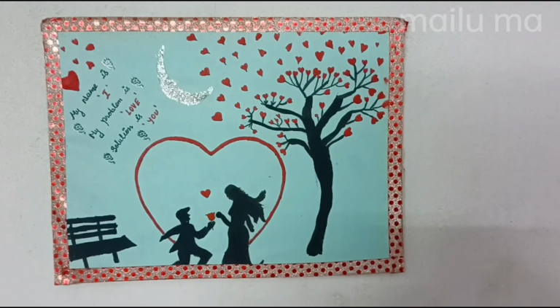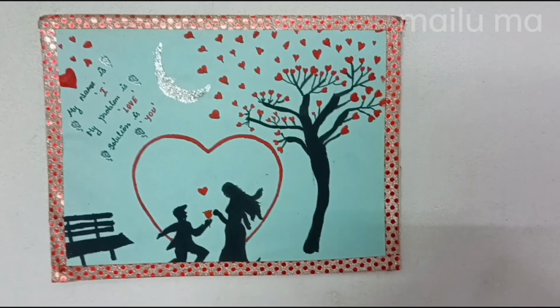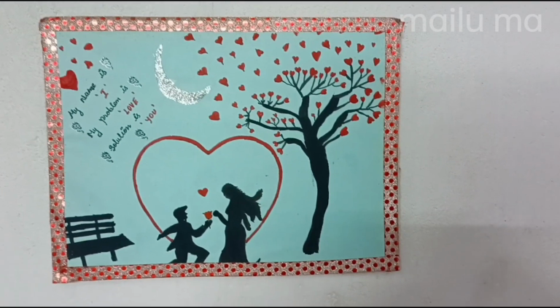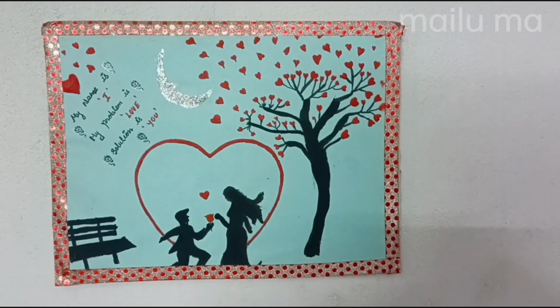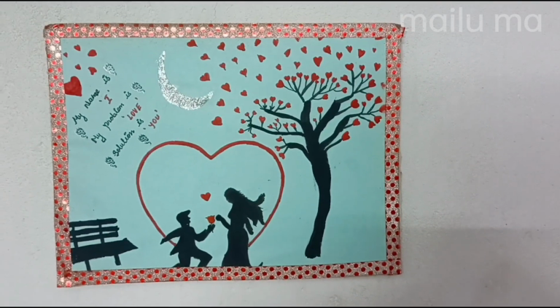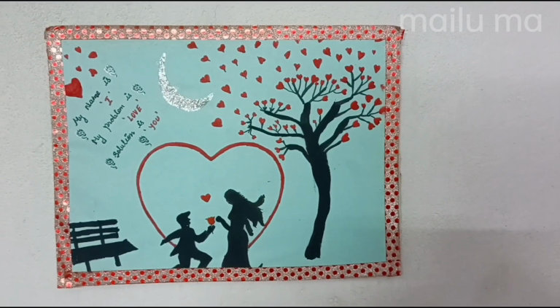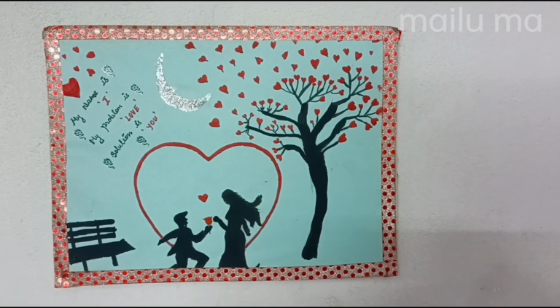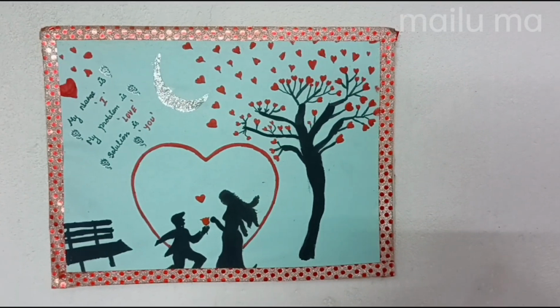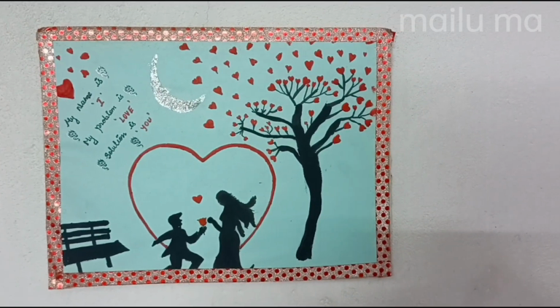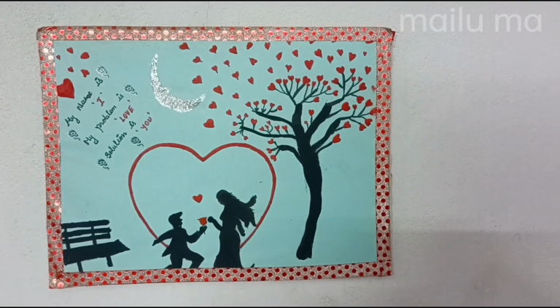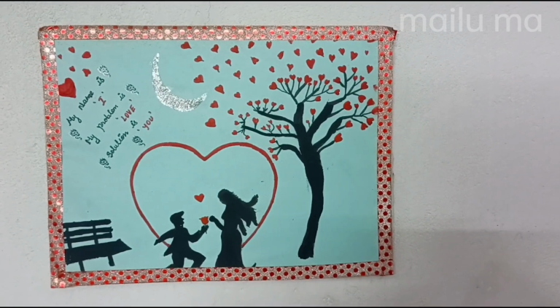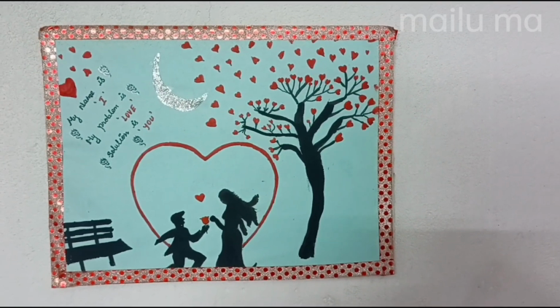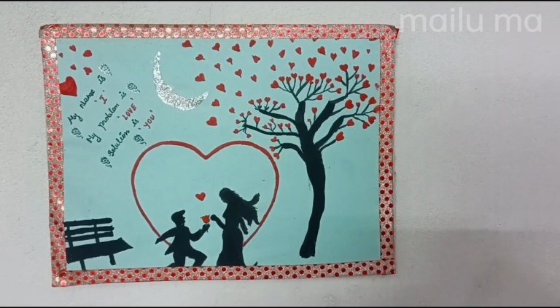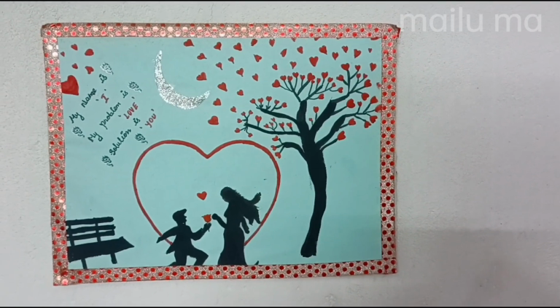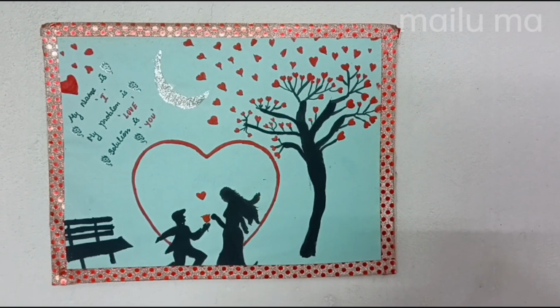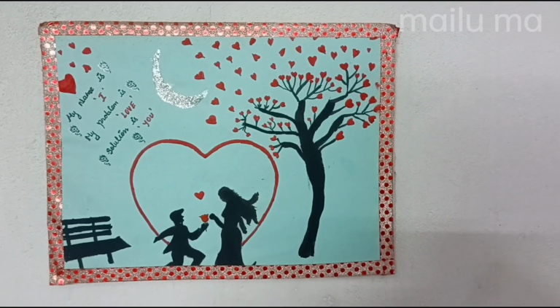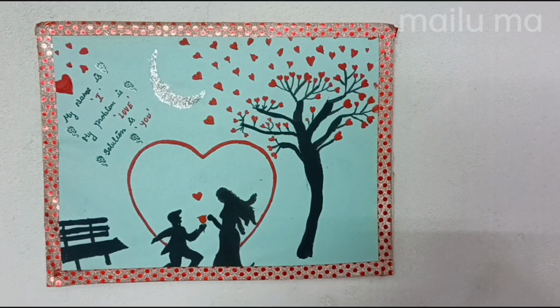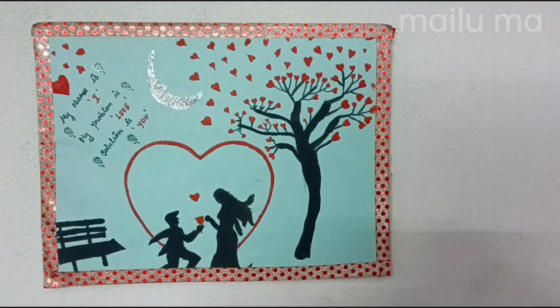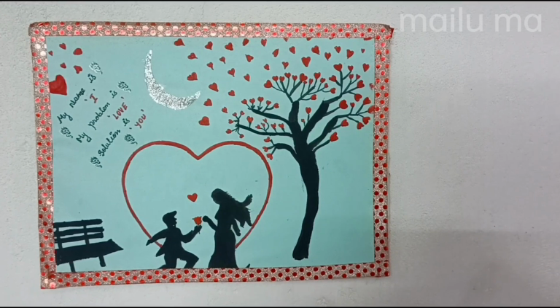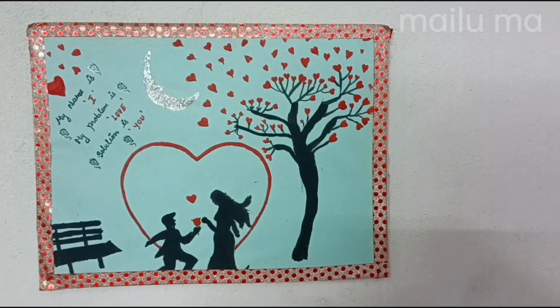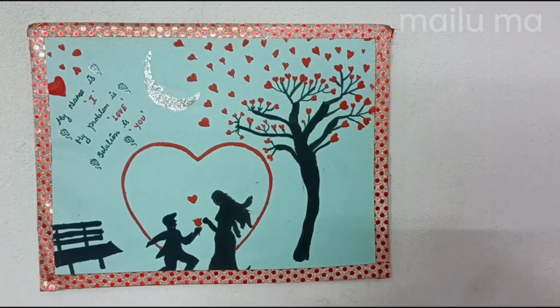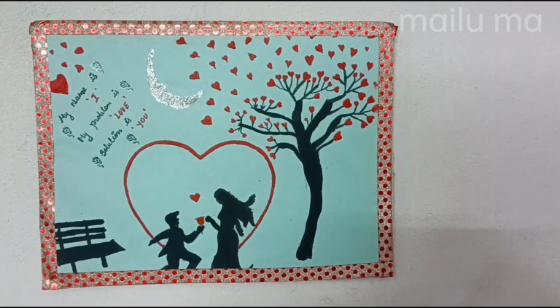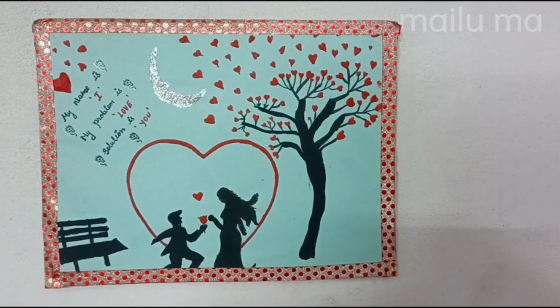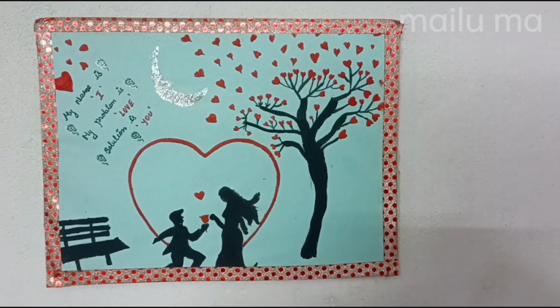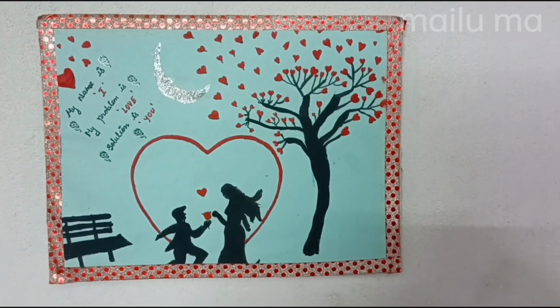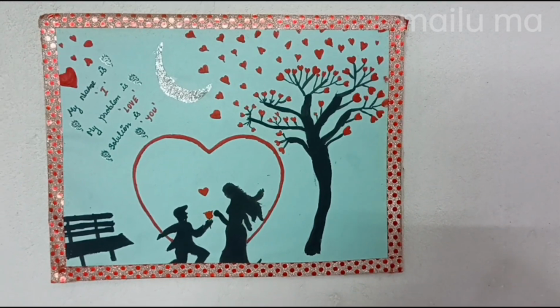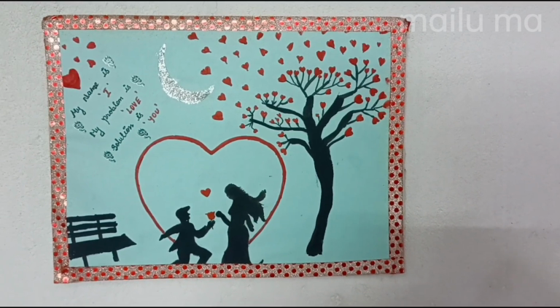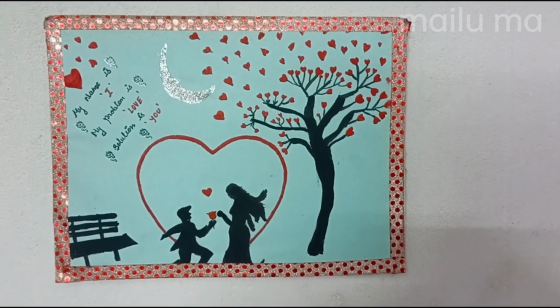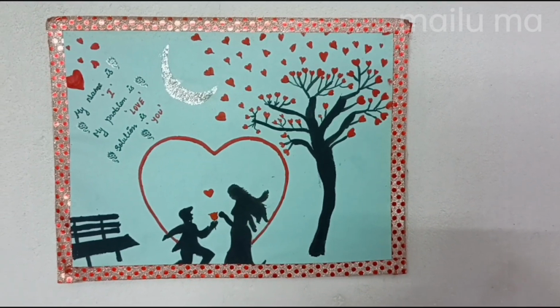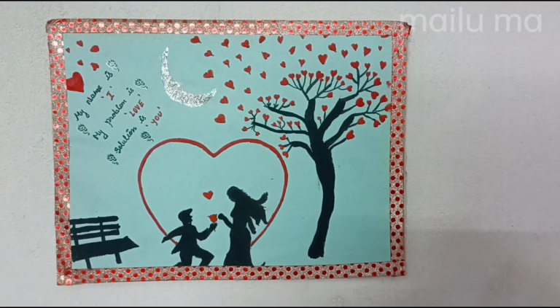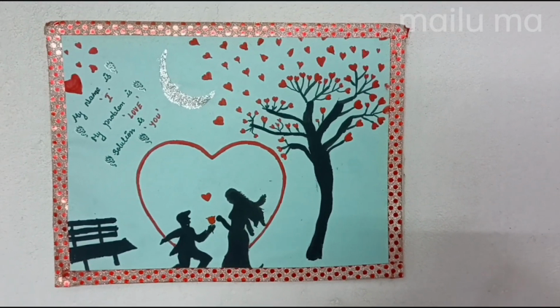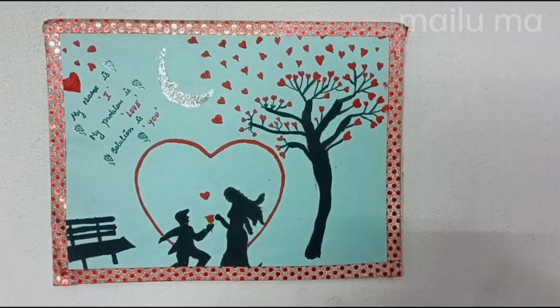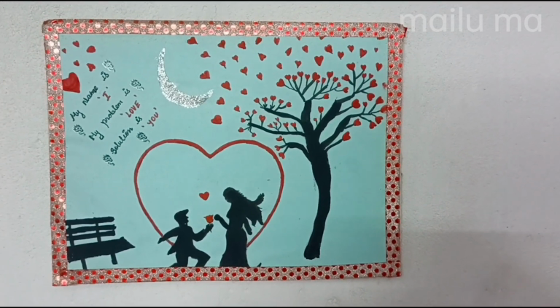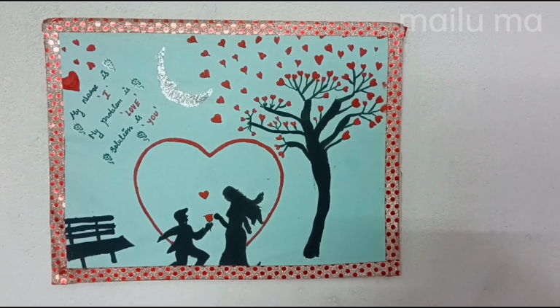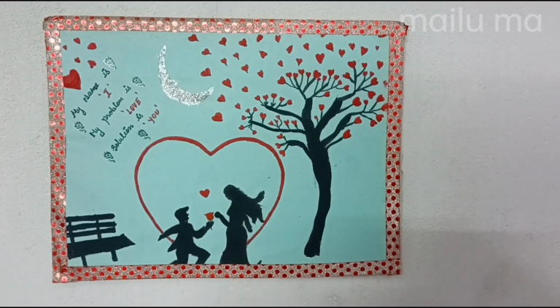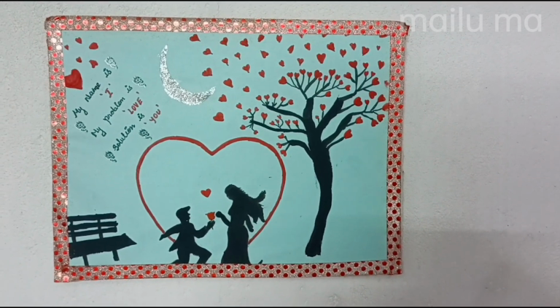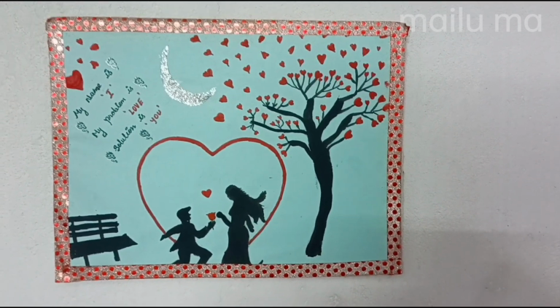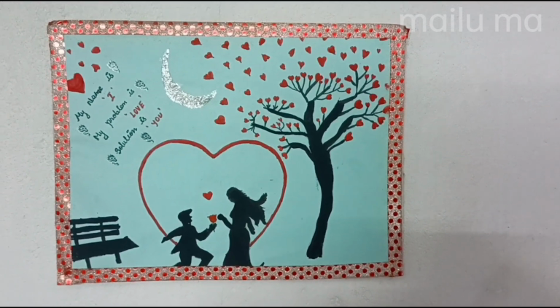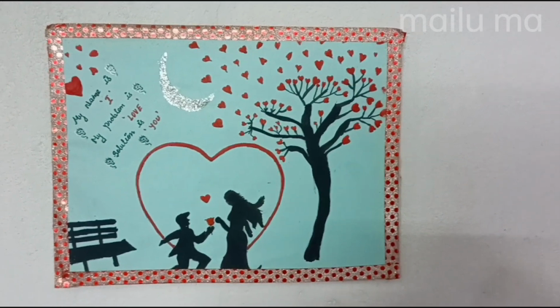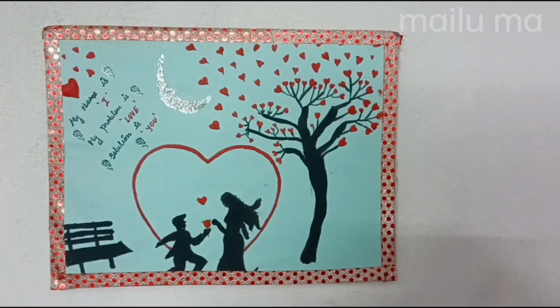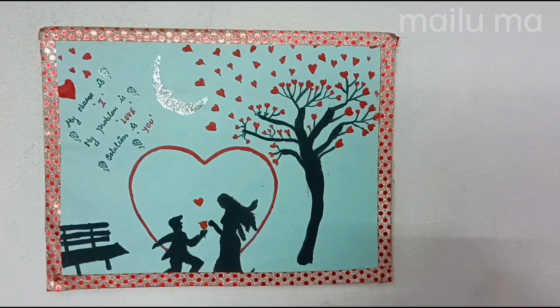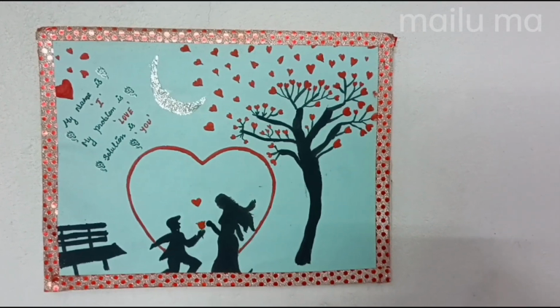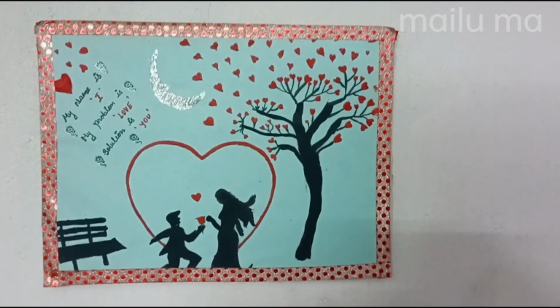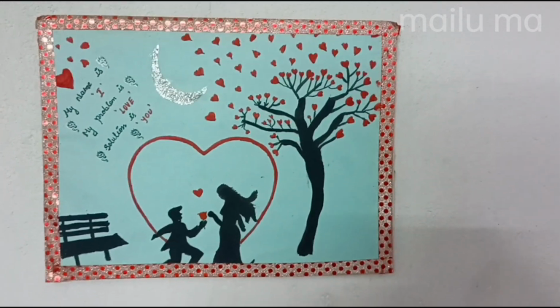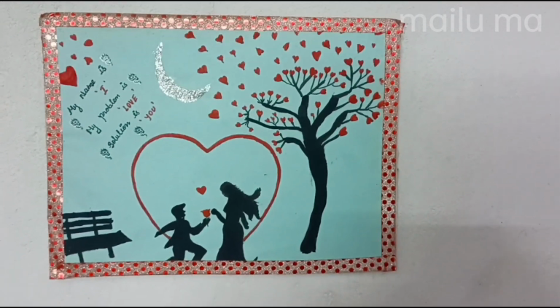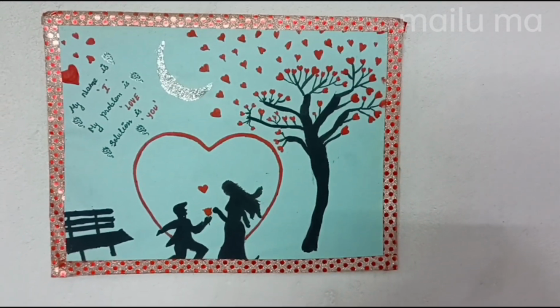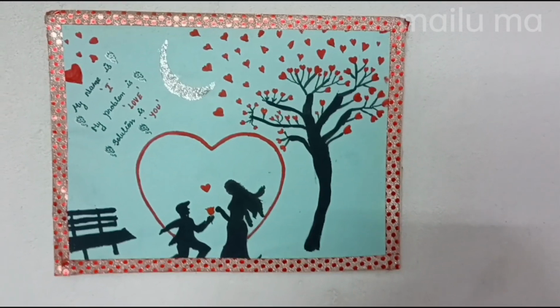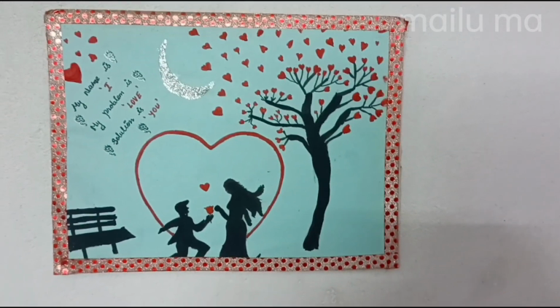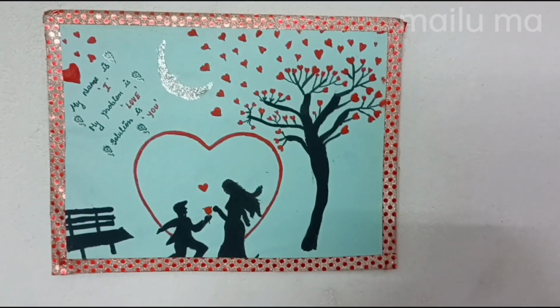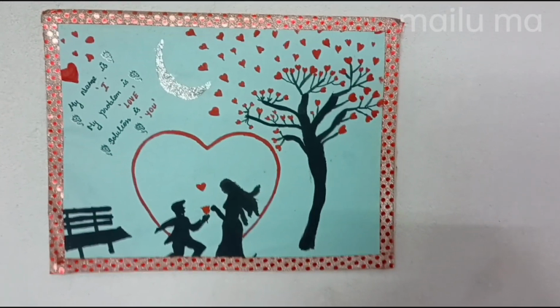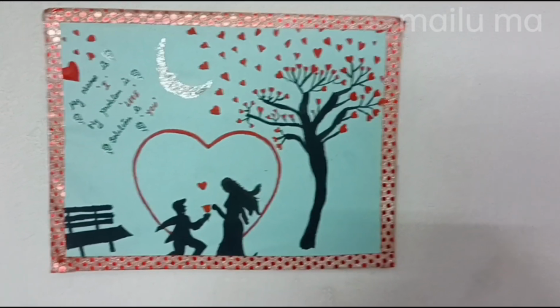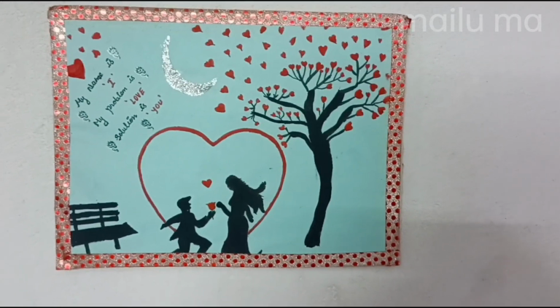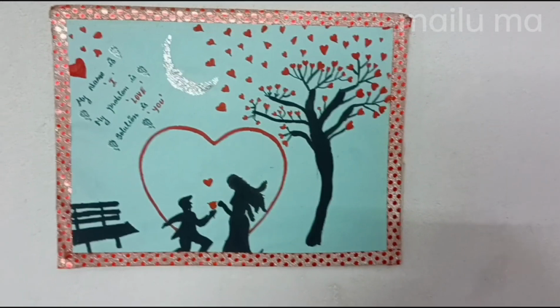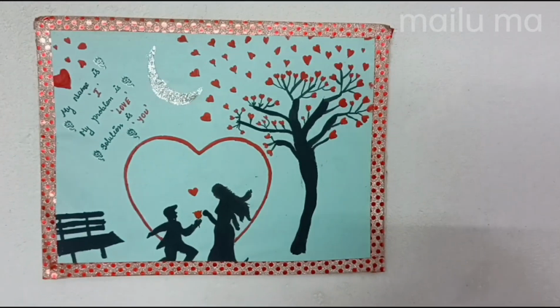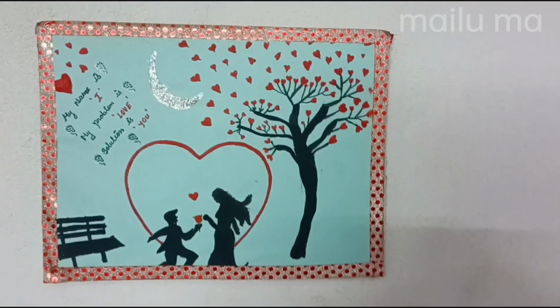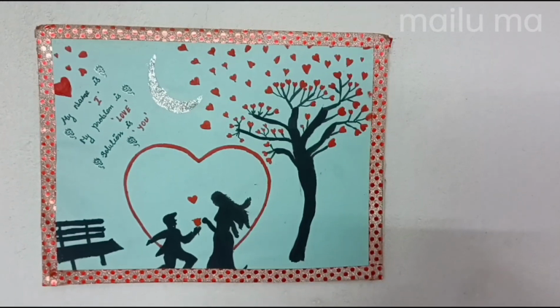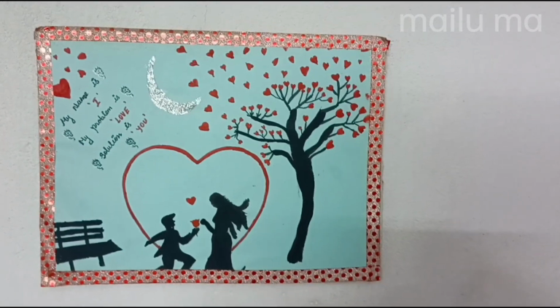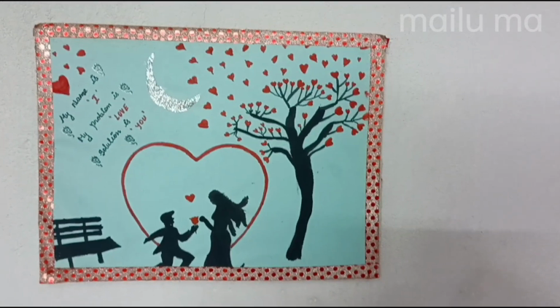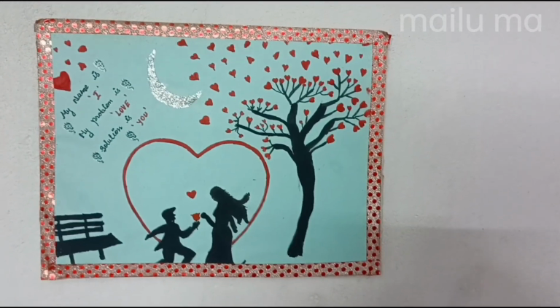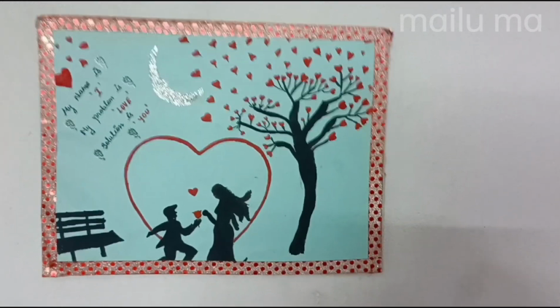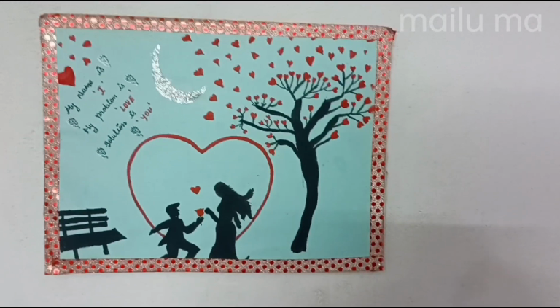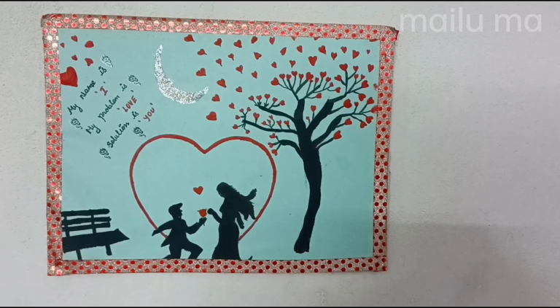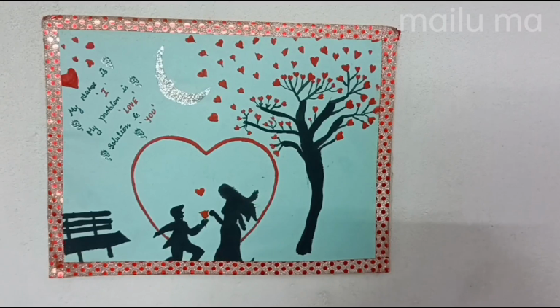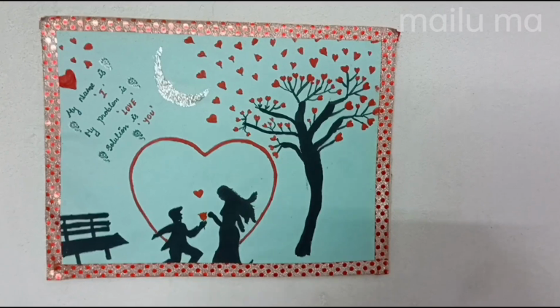I am going to show you the stickers. I am going to show you the colors.